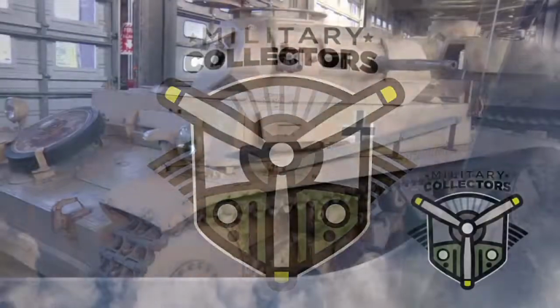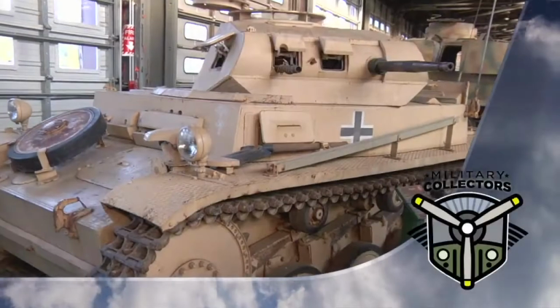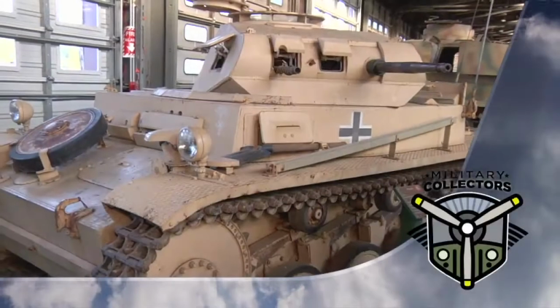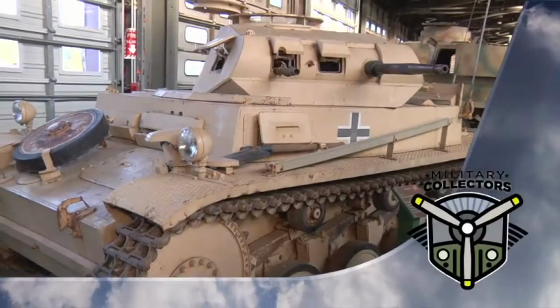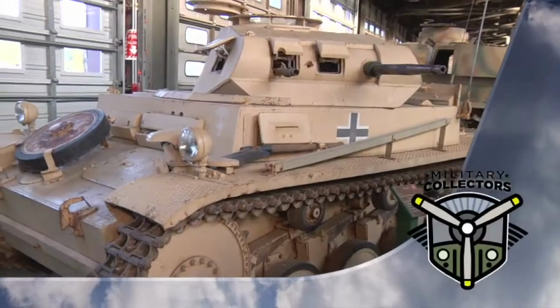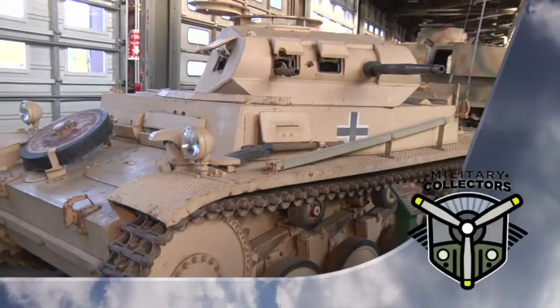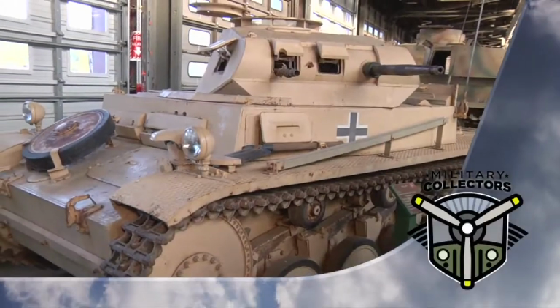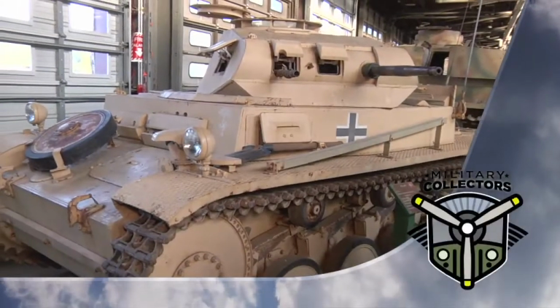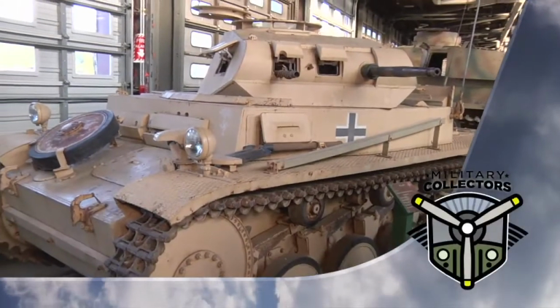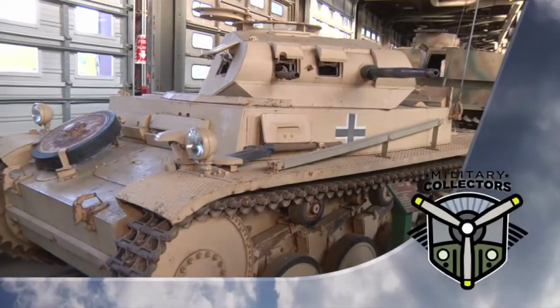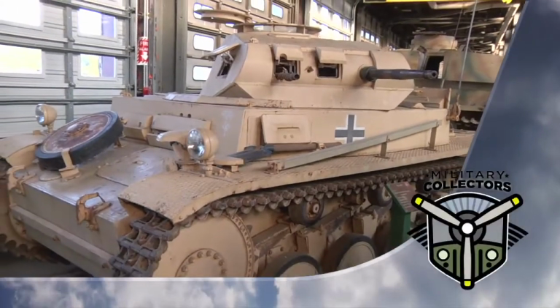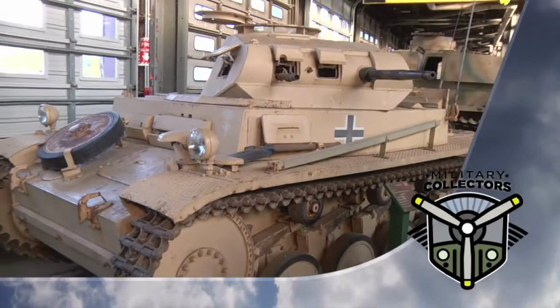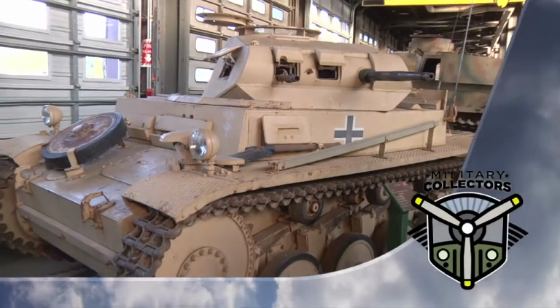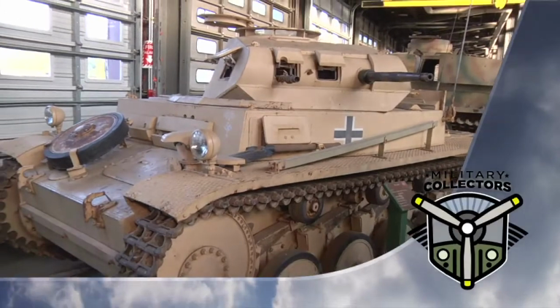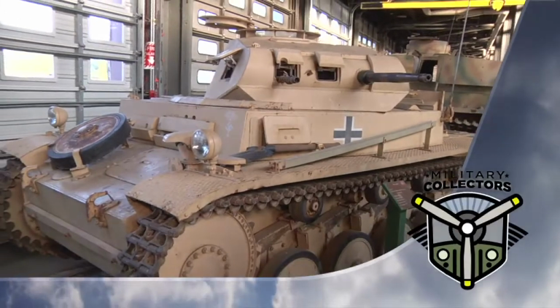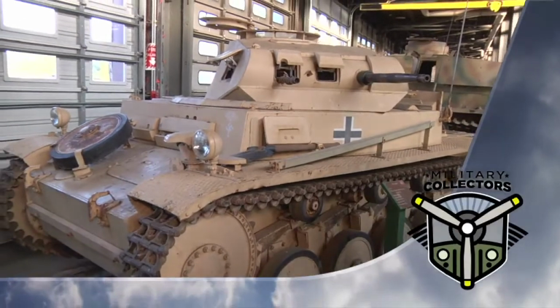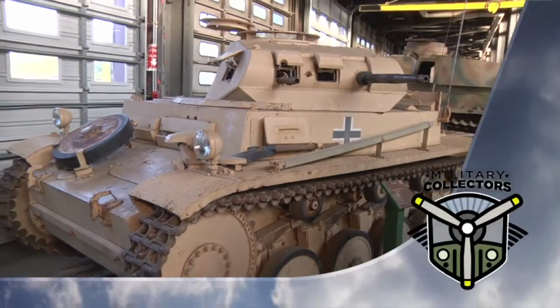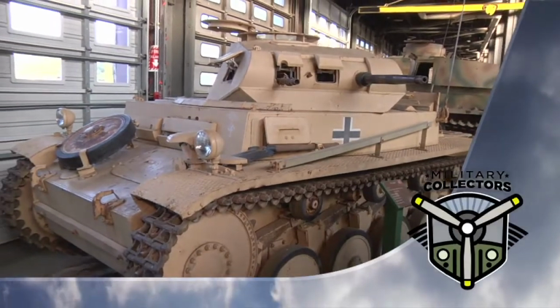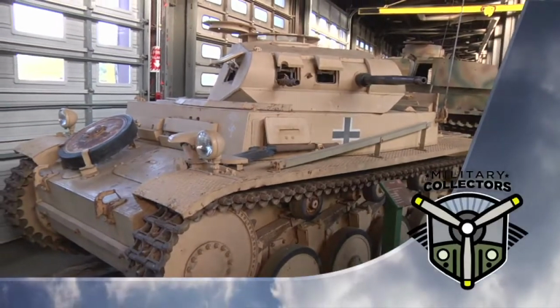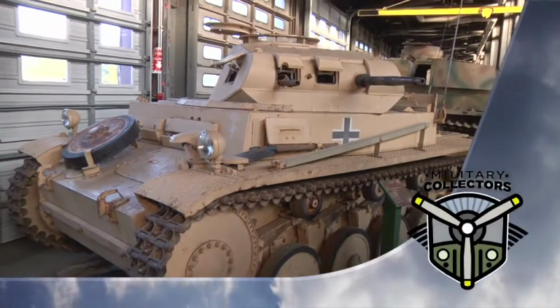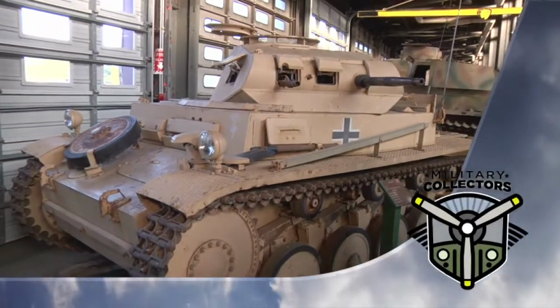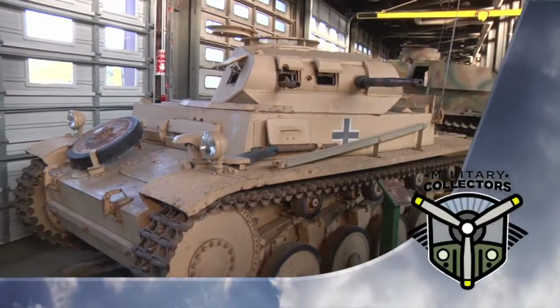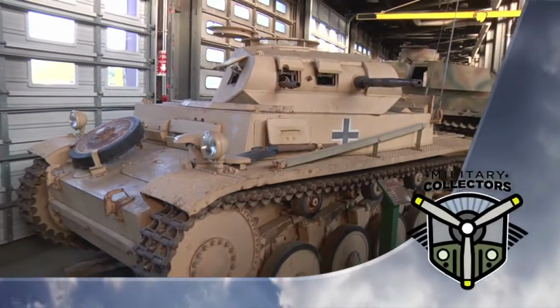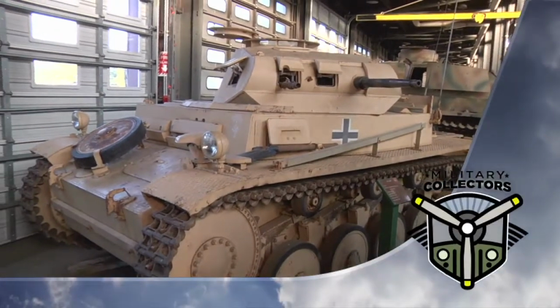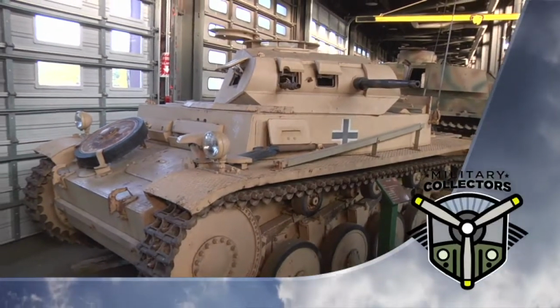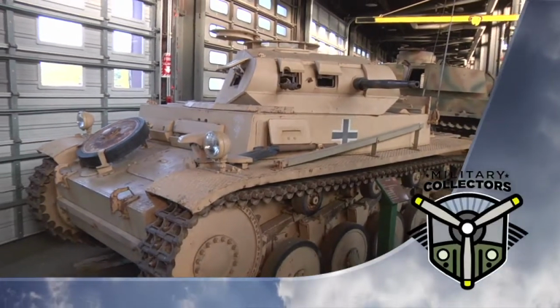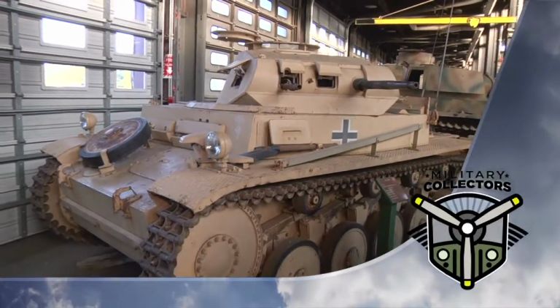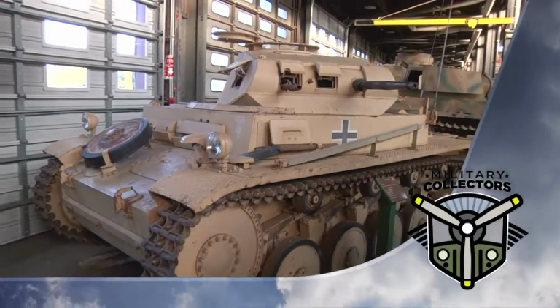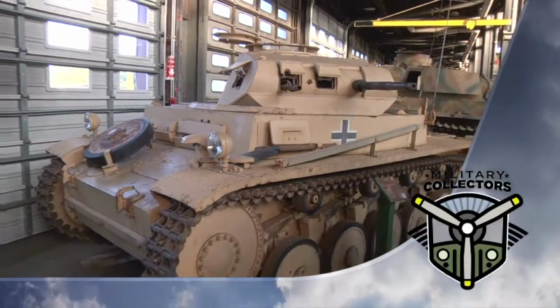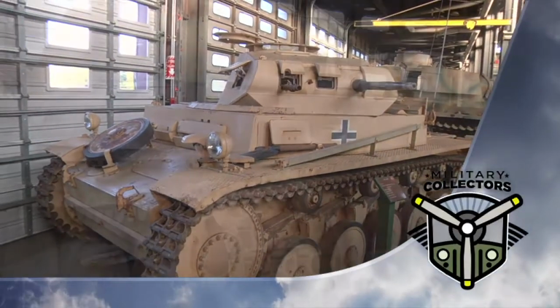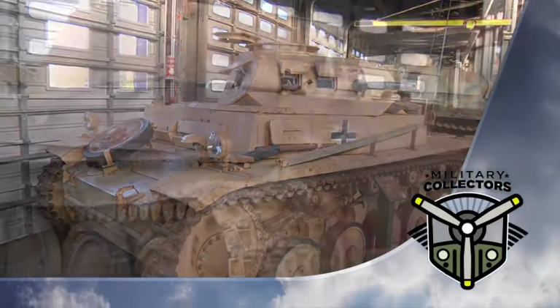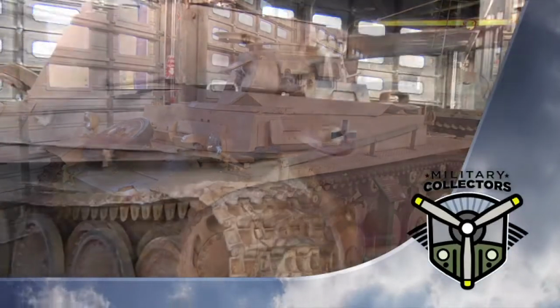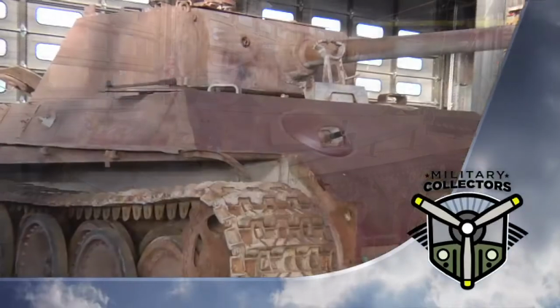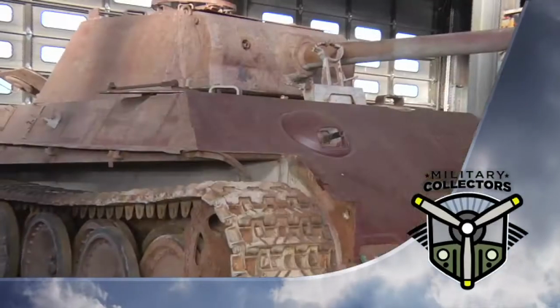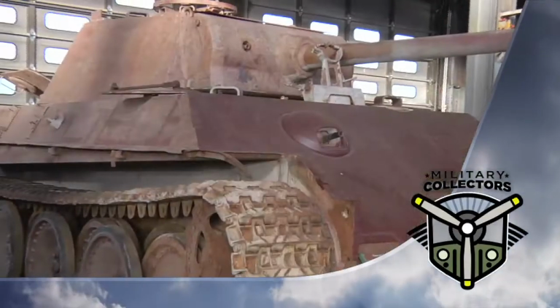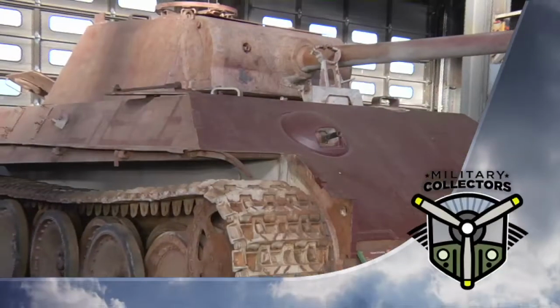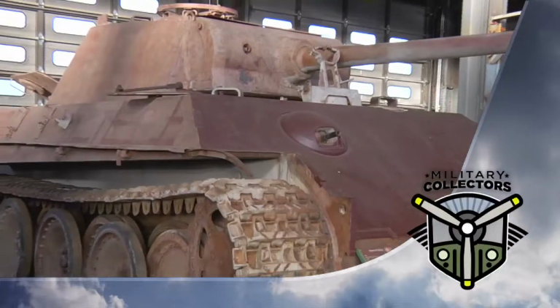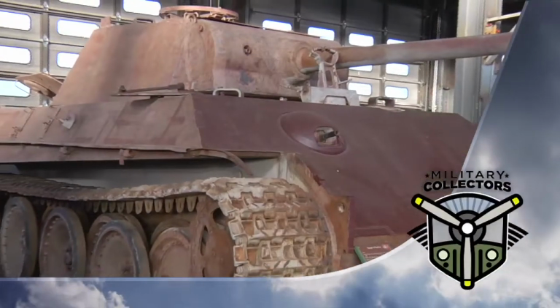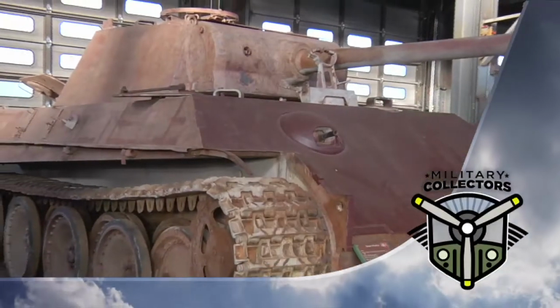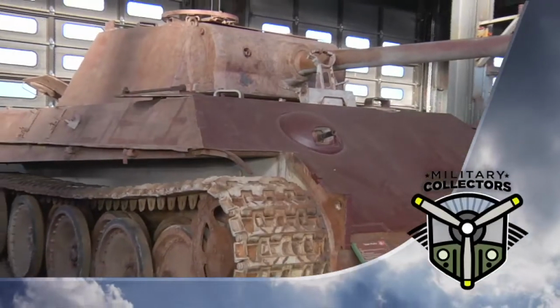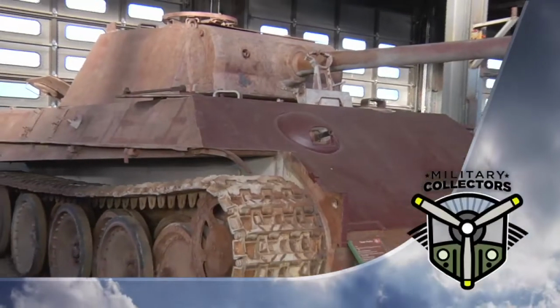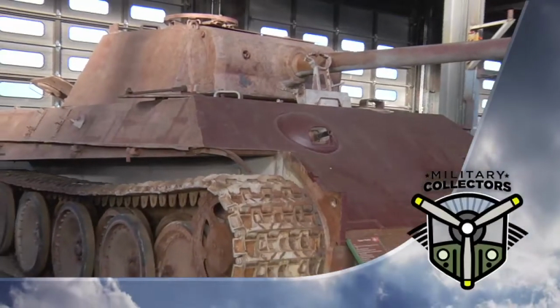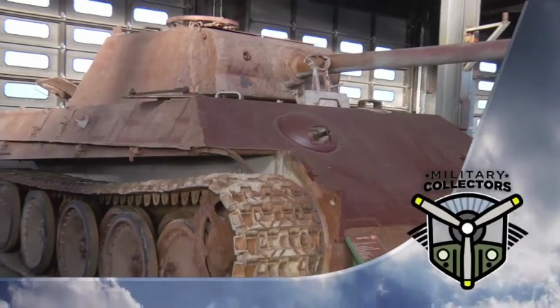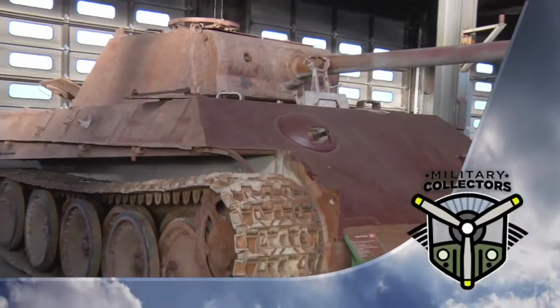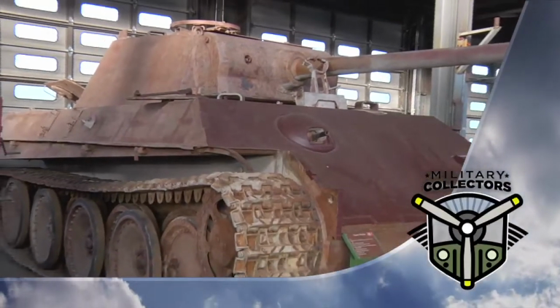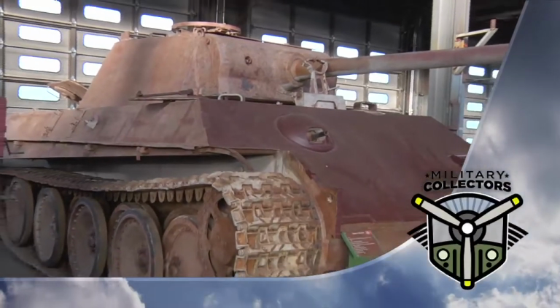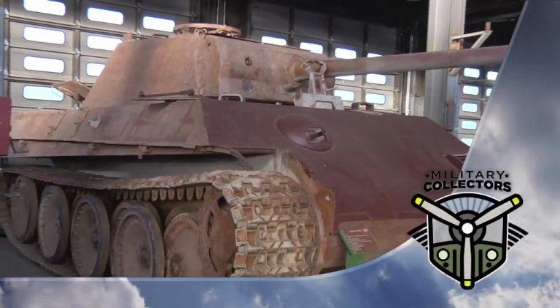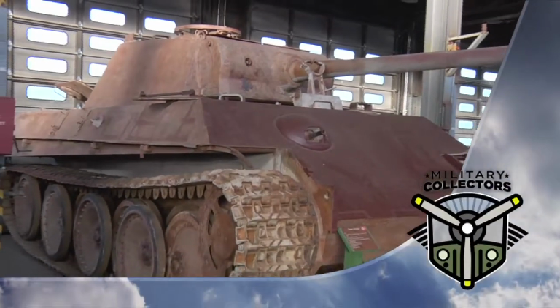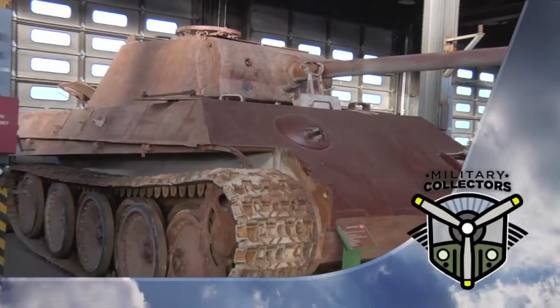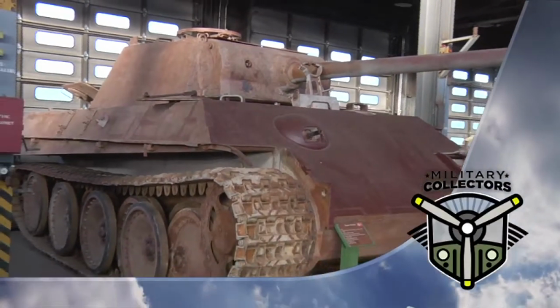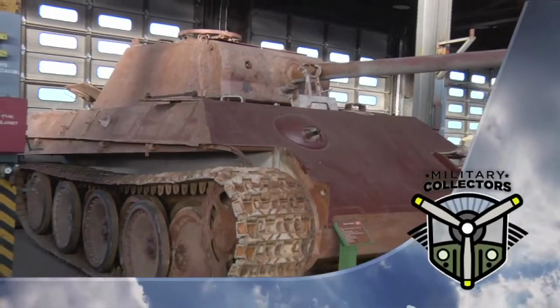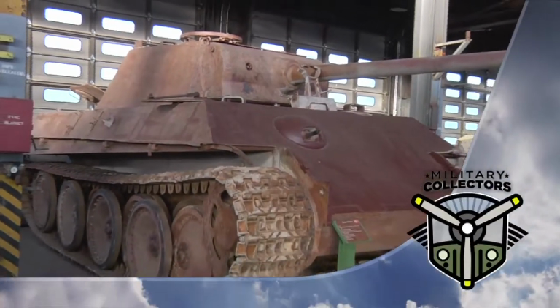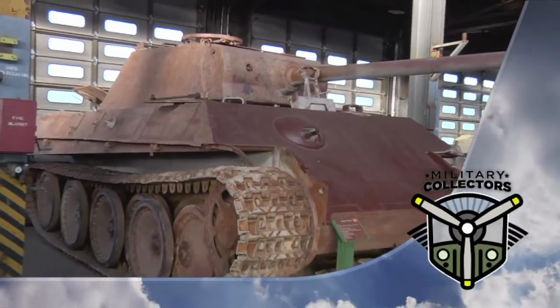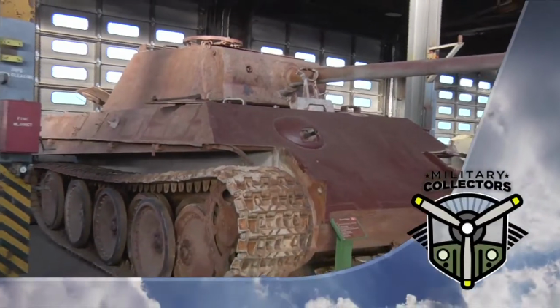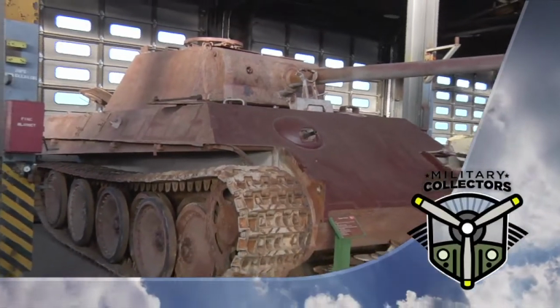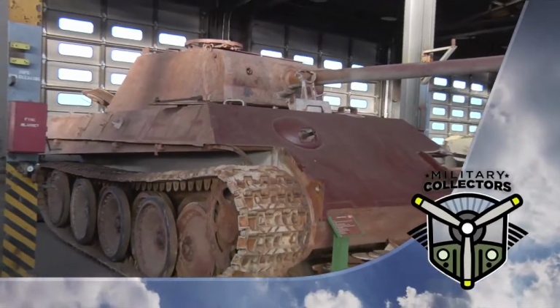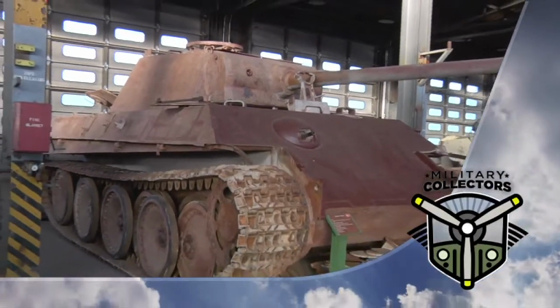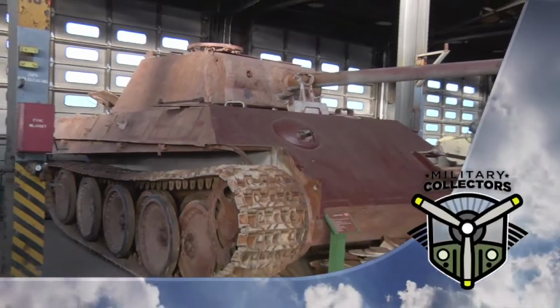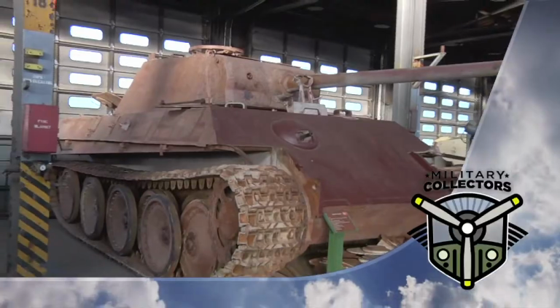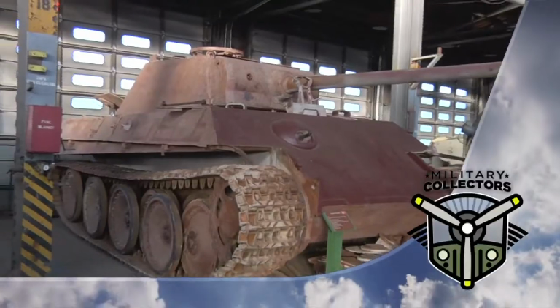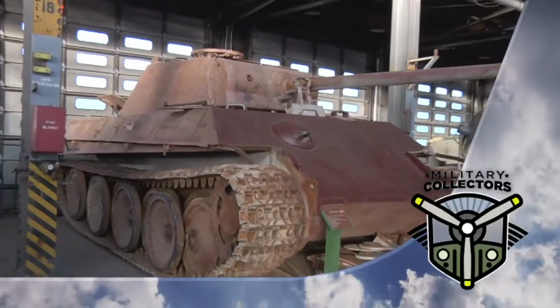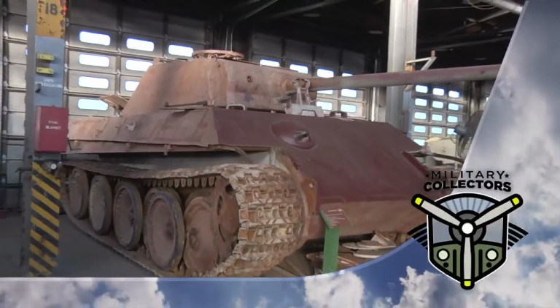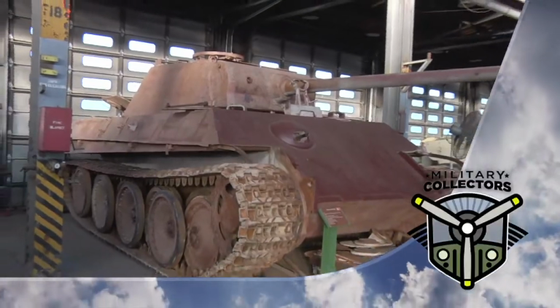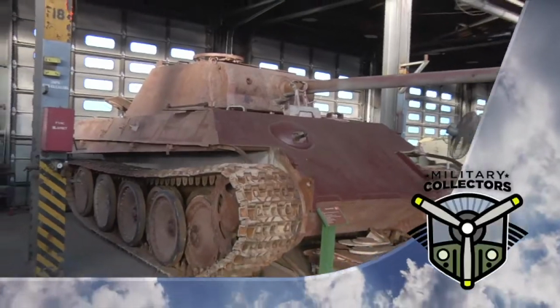After the commercial break, Military Collectors will talk to Rick Young about some German World War II tanks and artillery history.